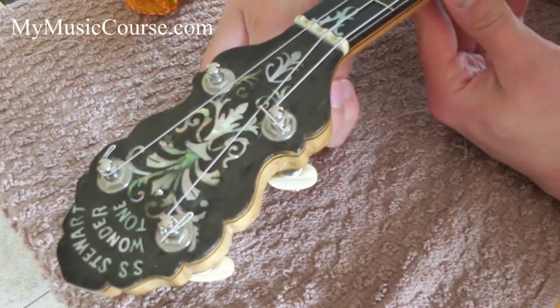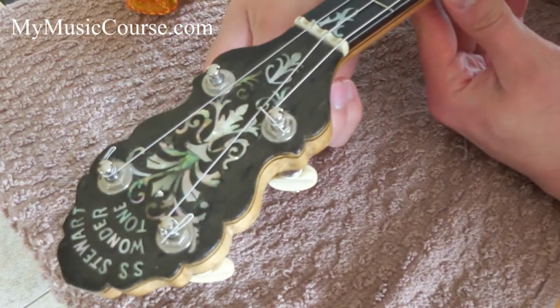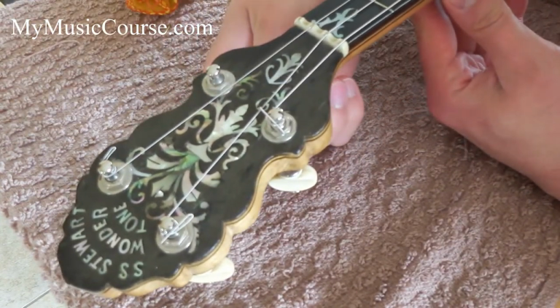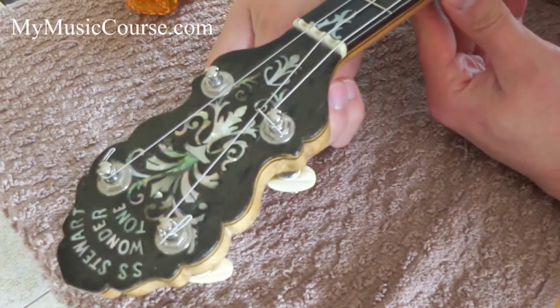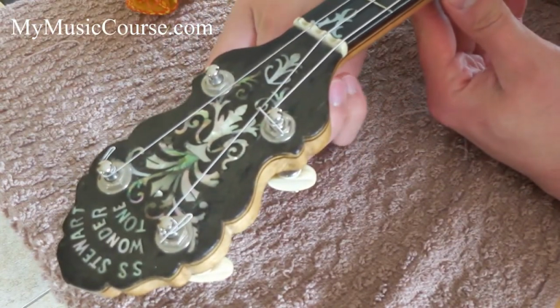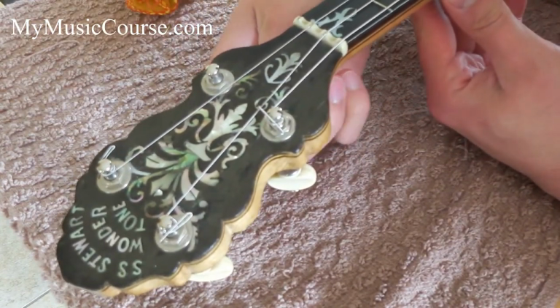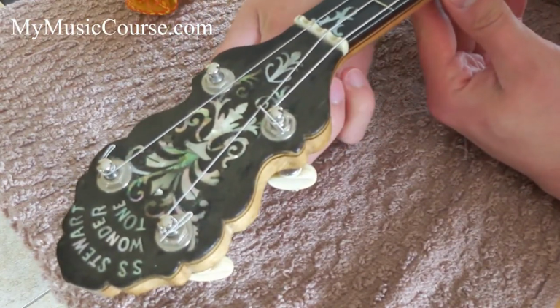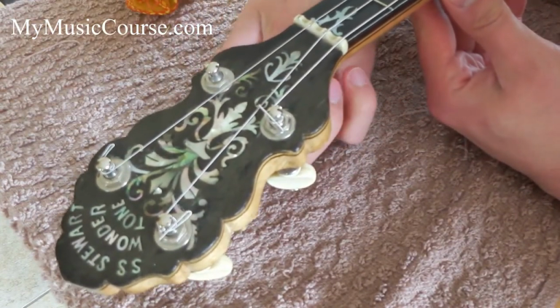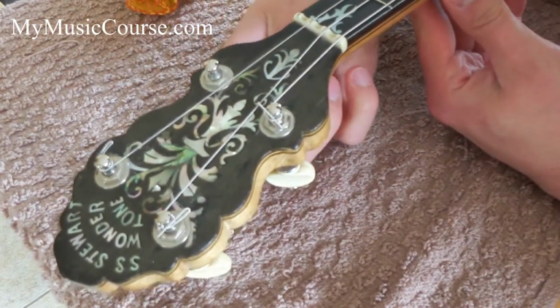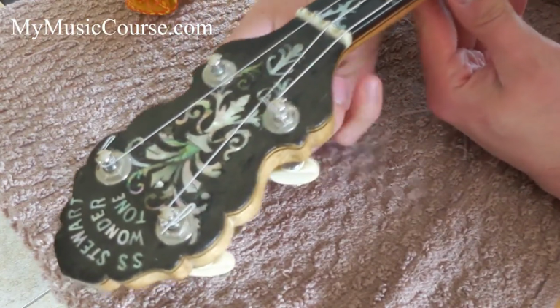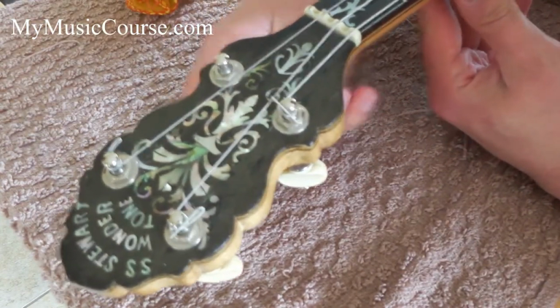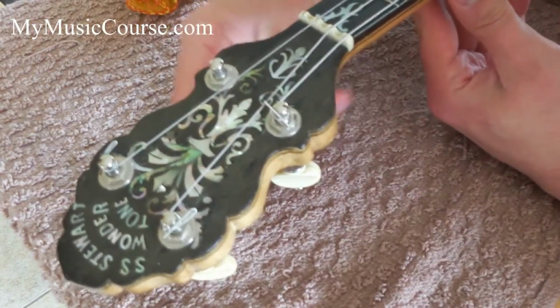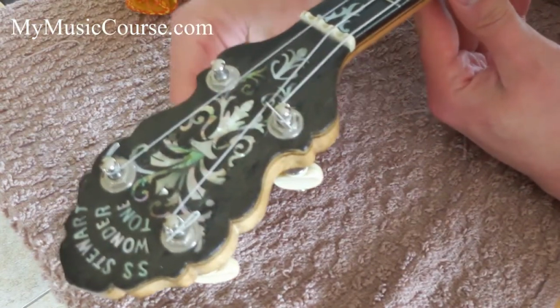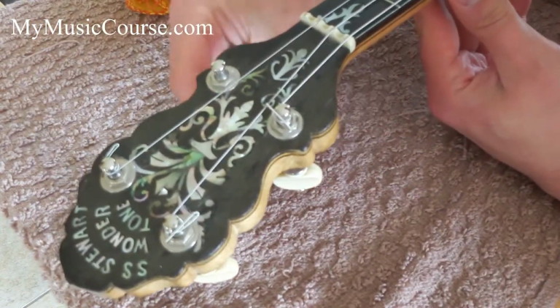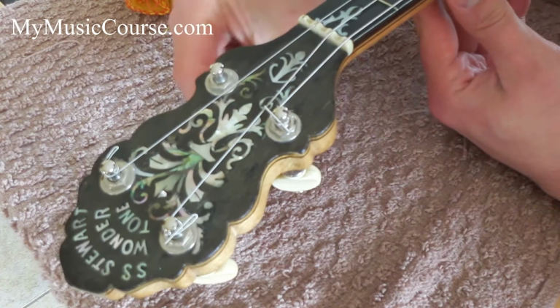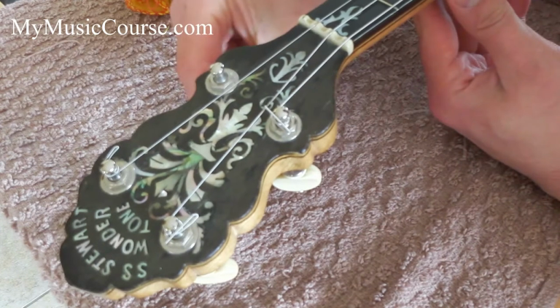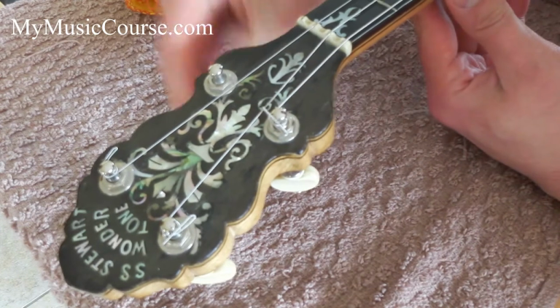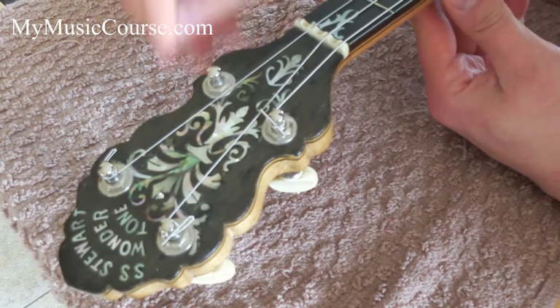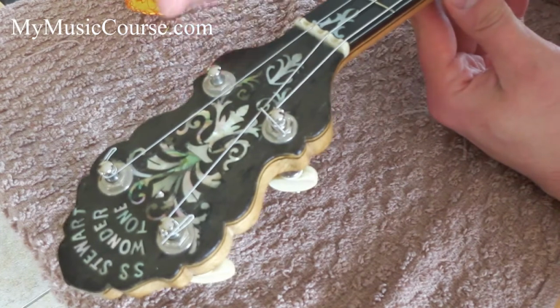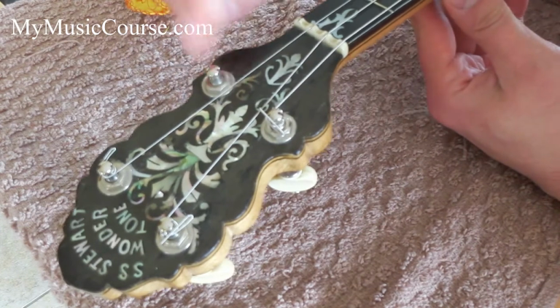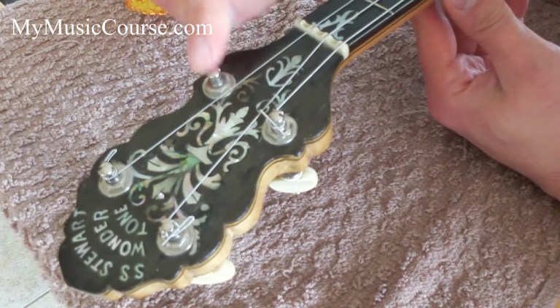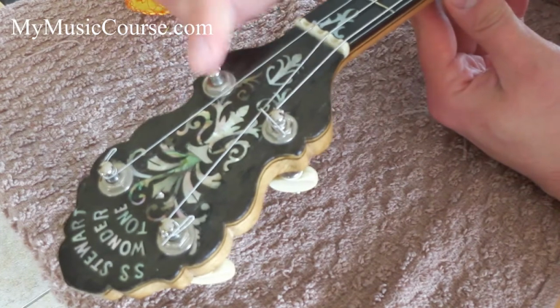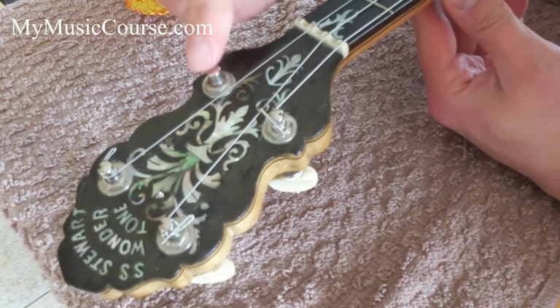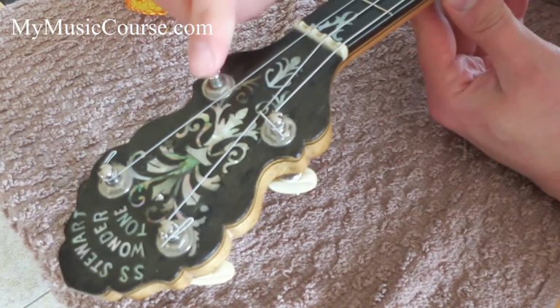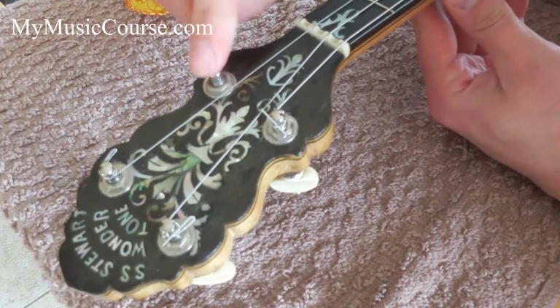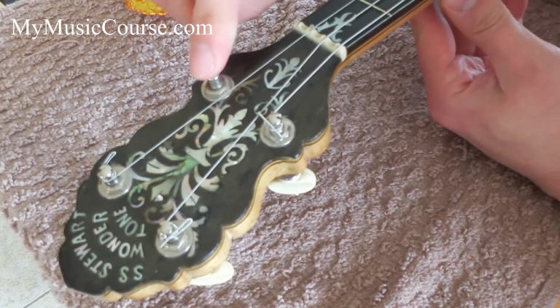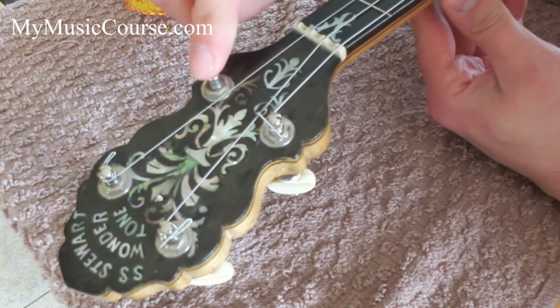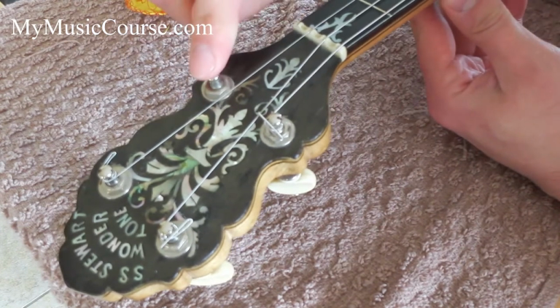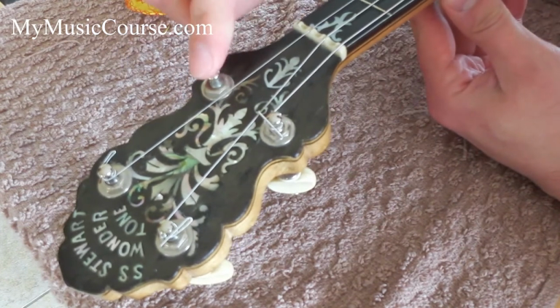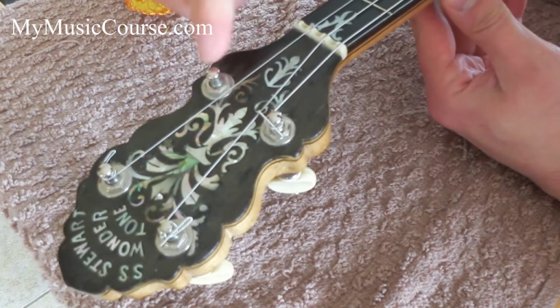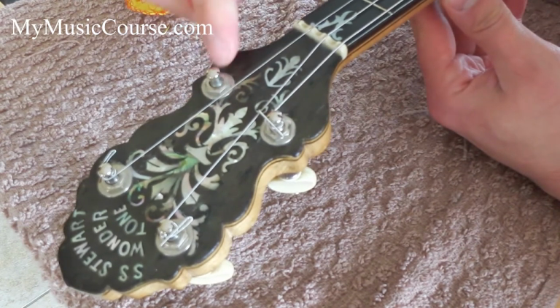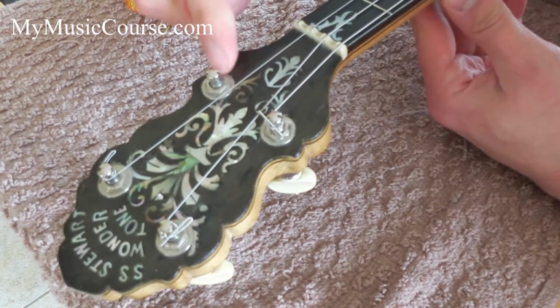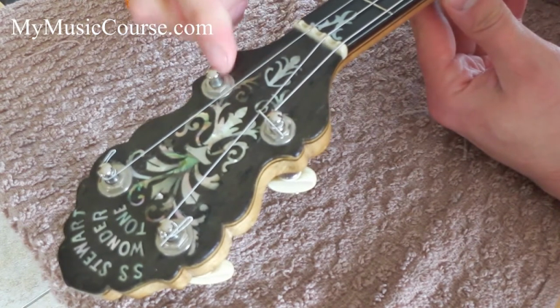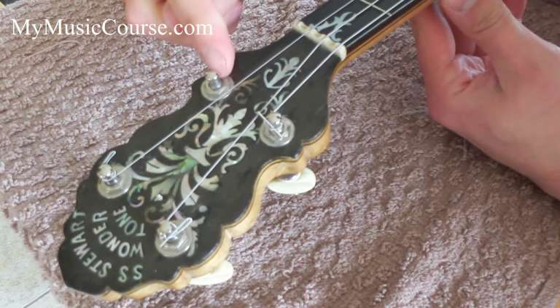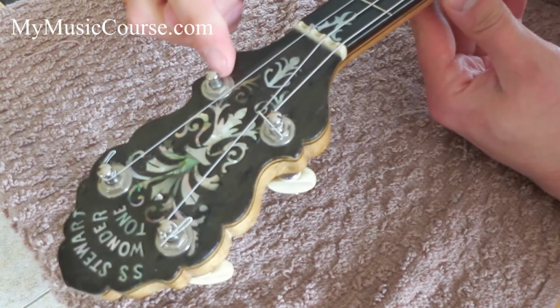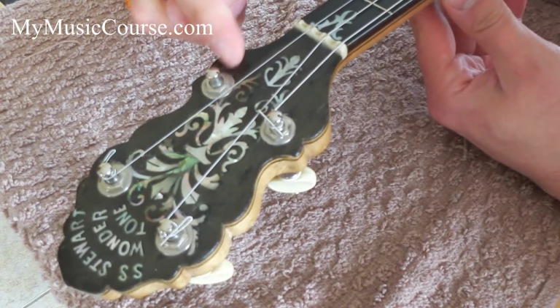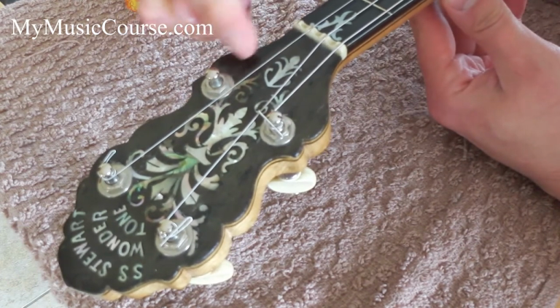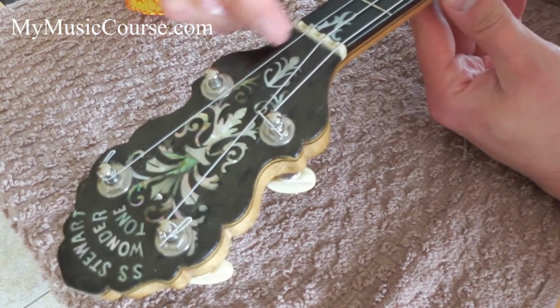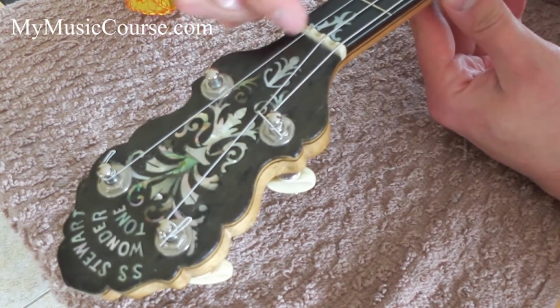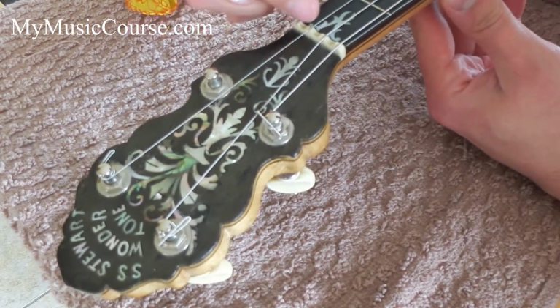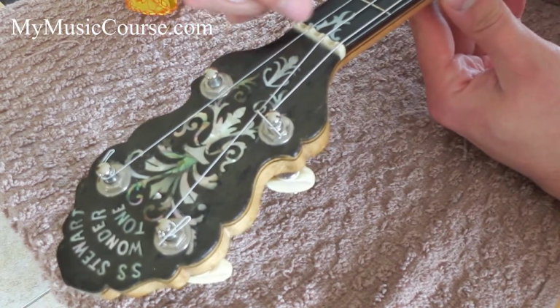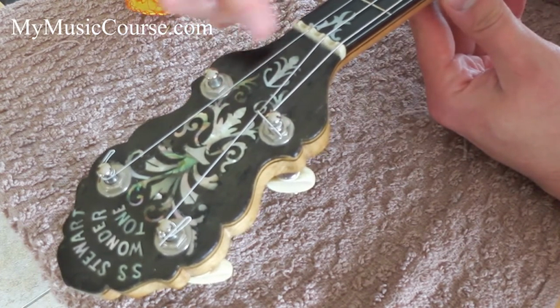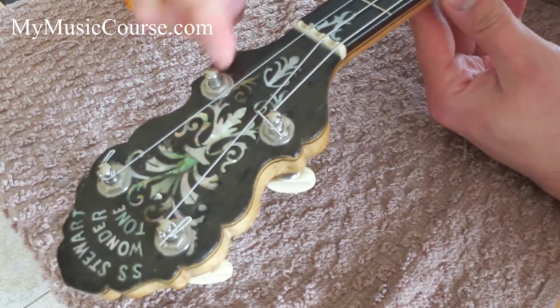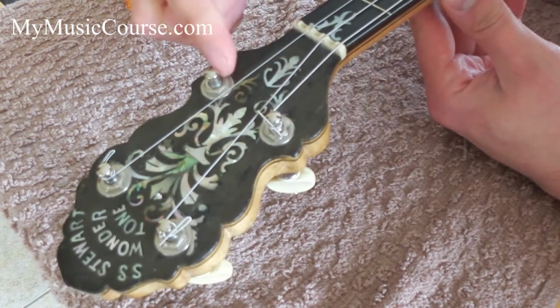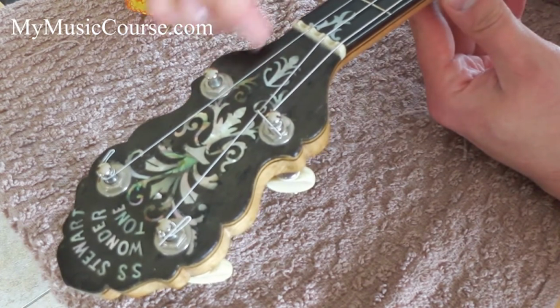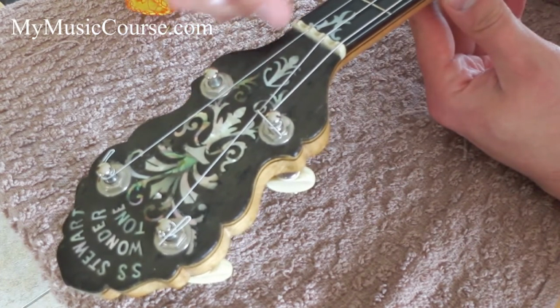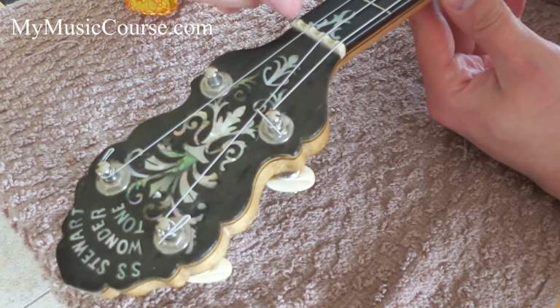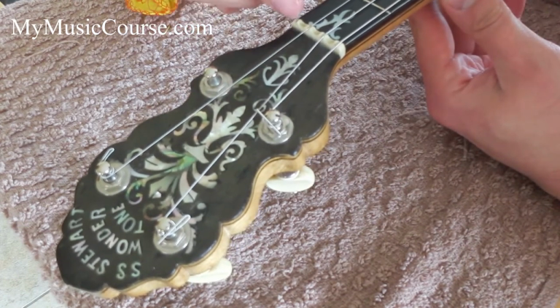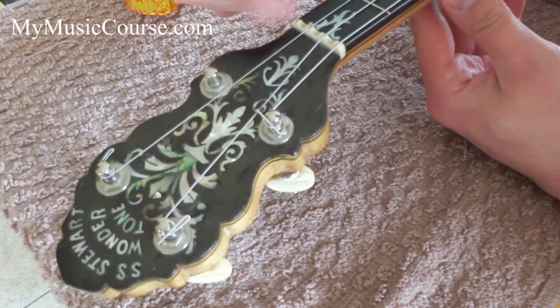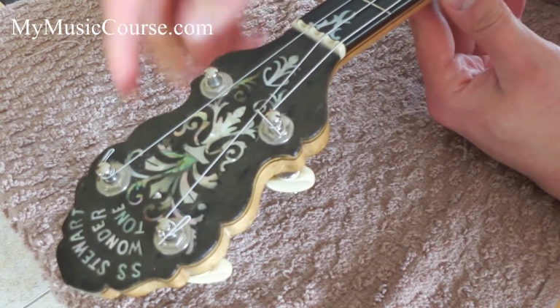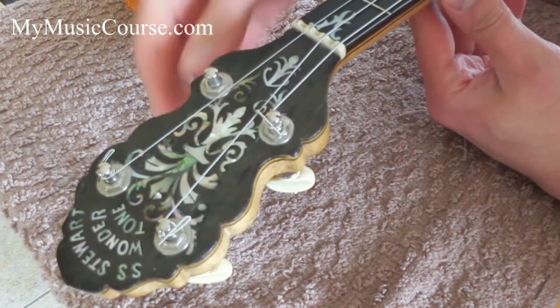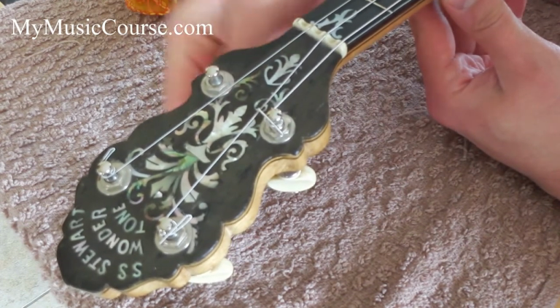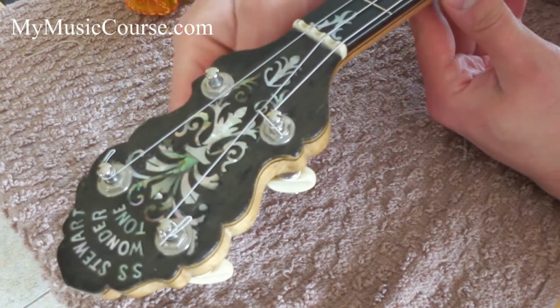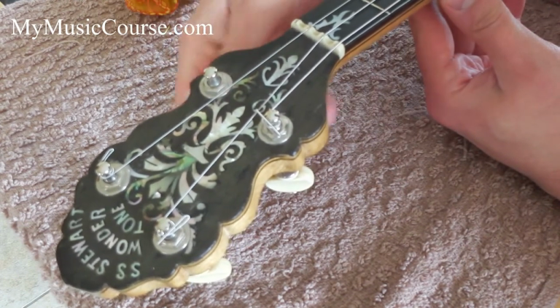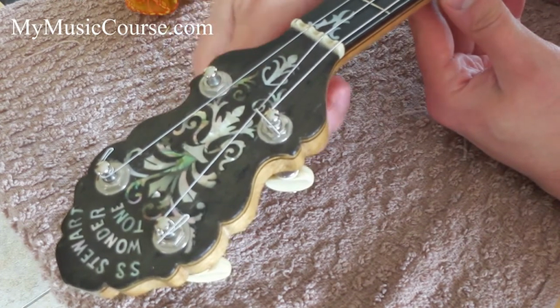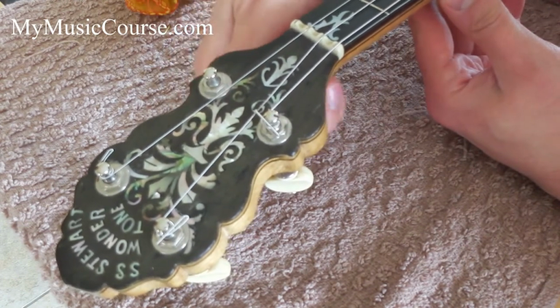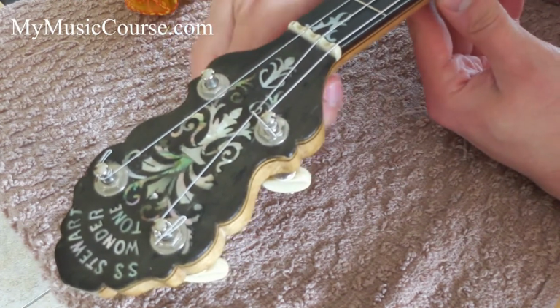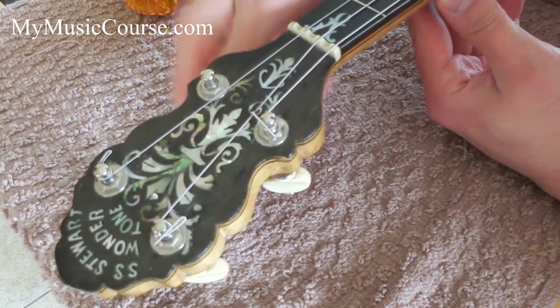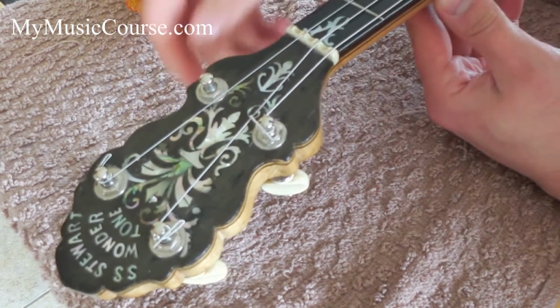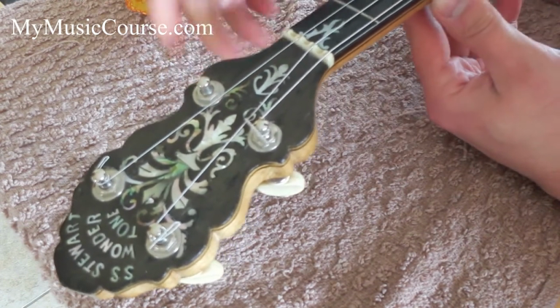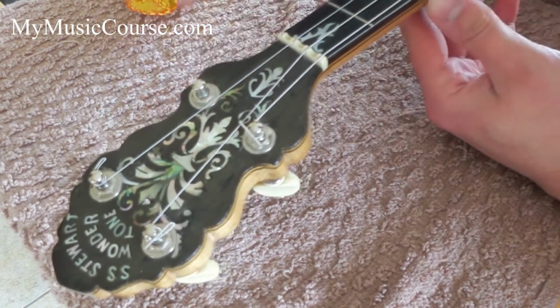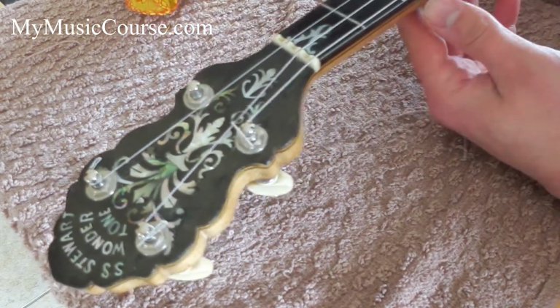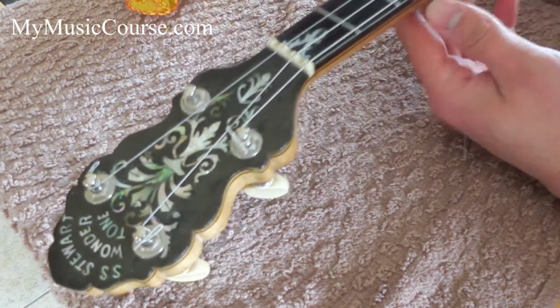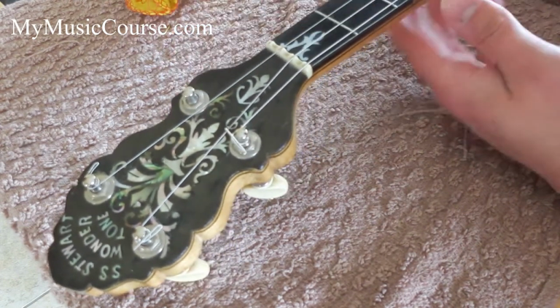Taking your peg — you want the hole in the tuning peg to be facing directly to the nut where the string is going to sit.